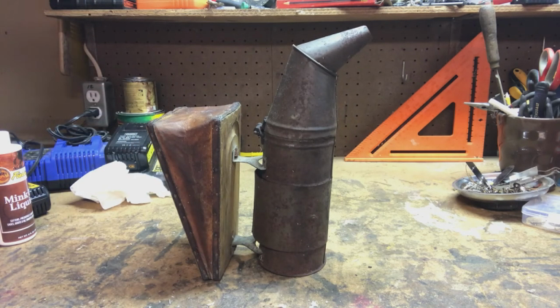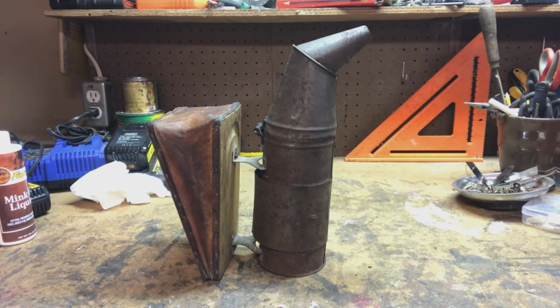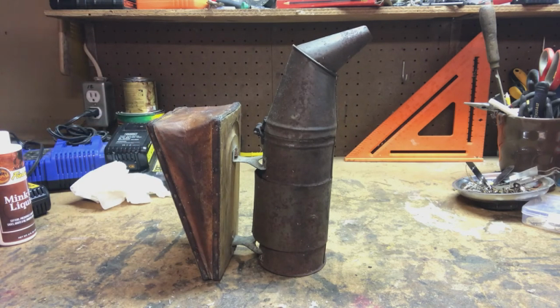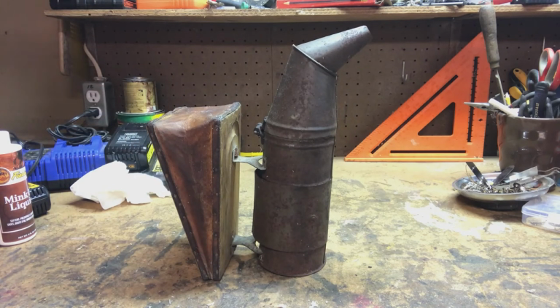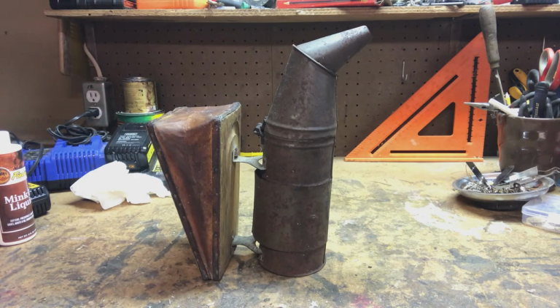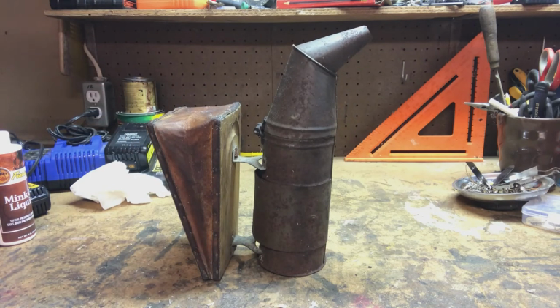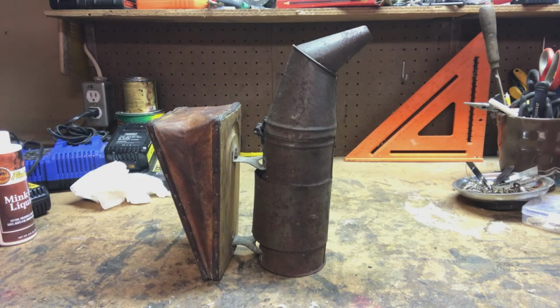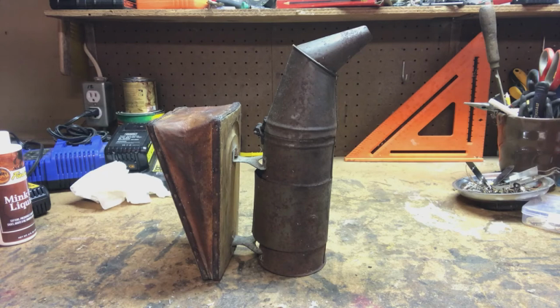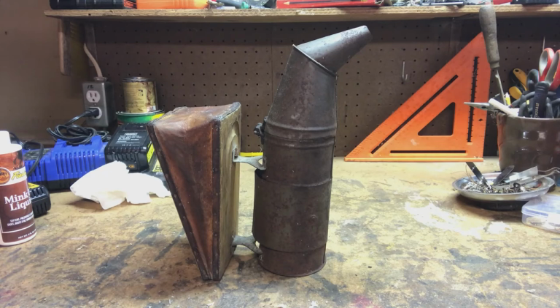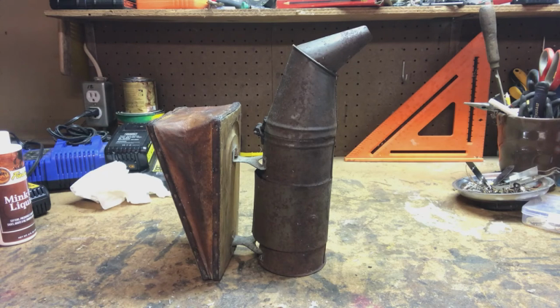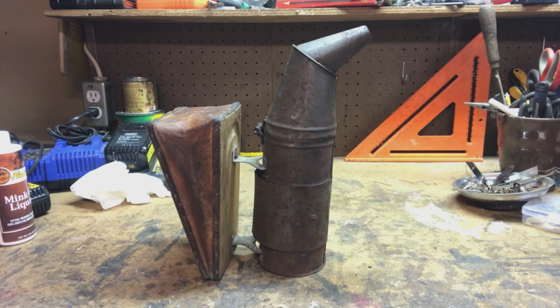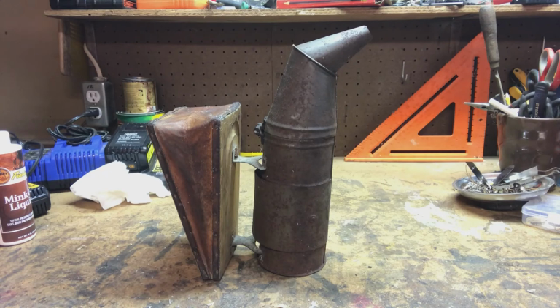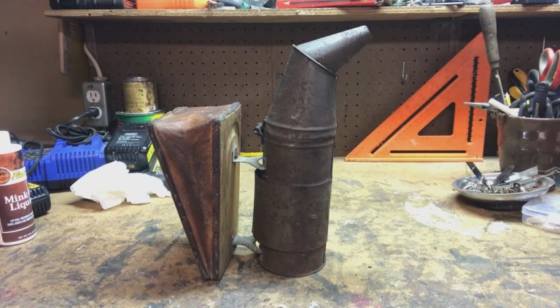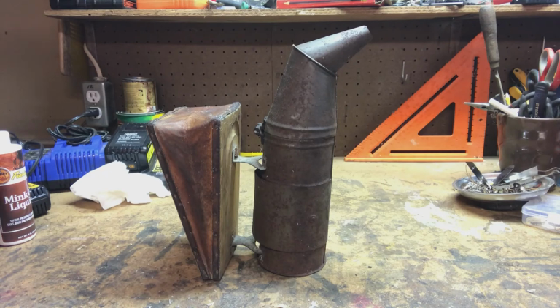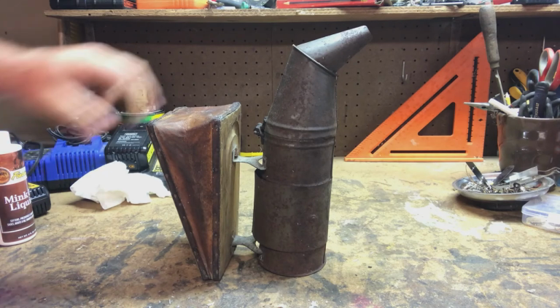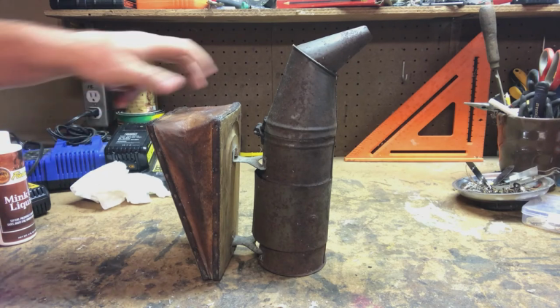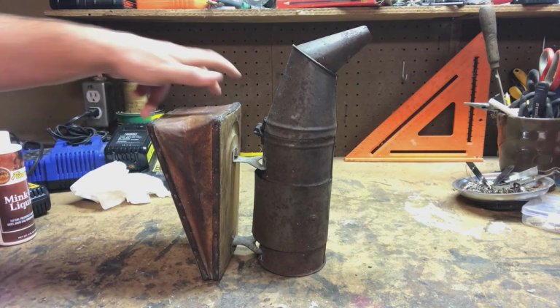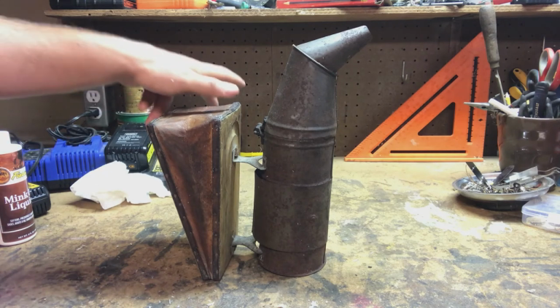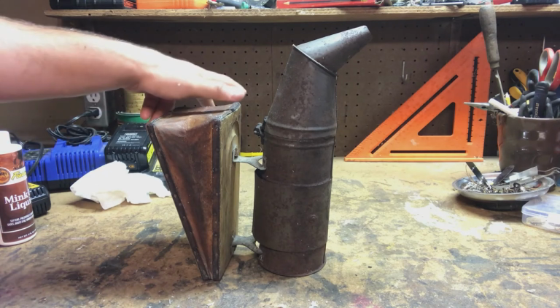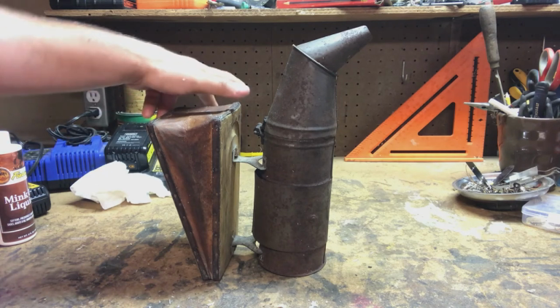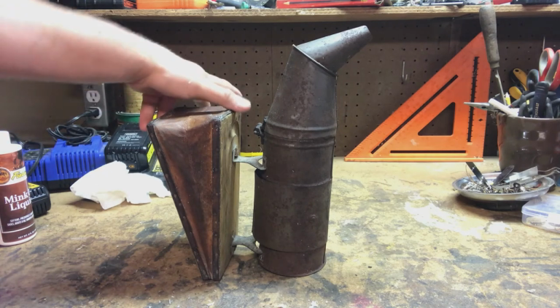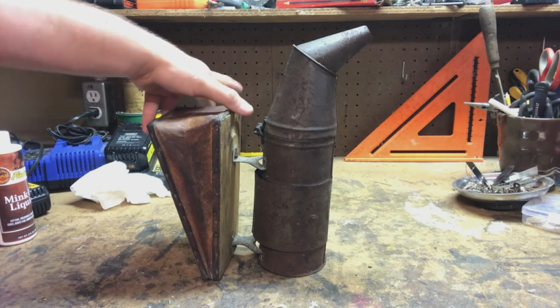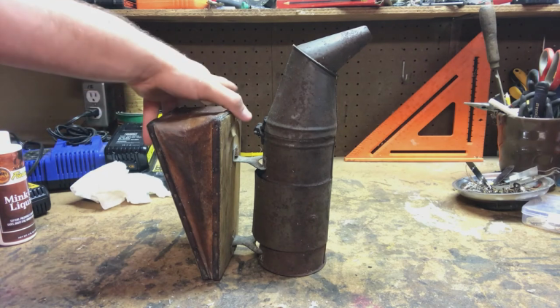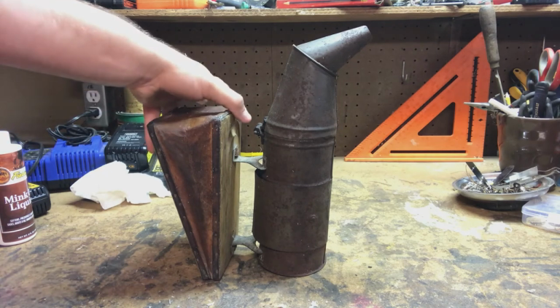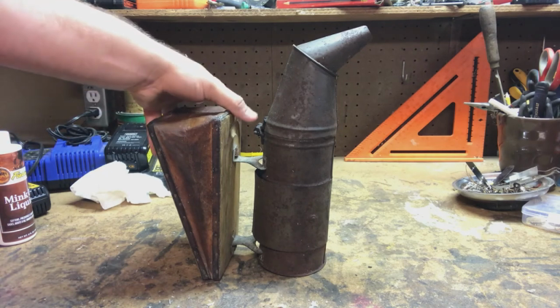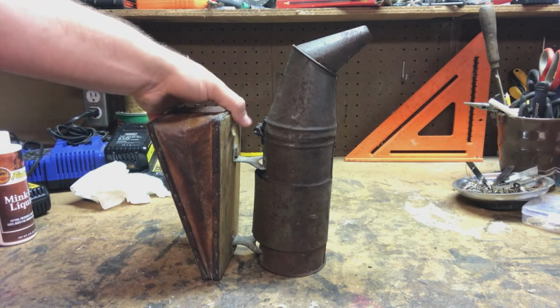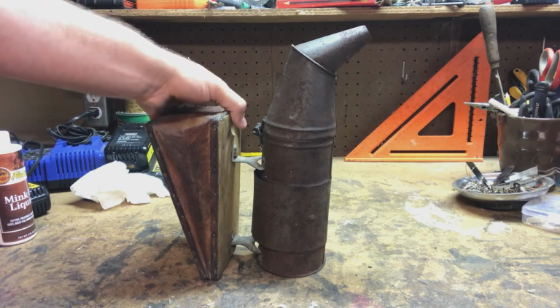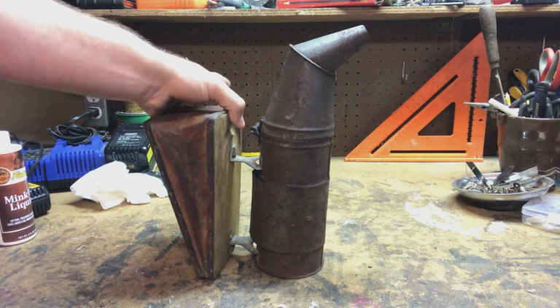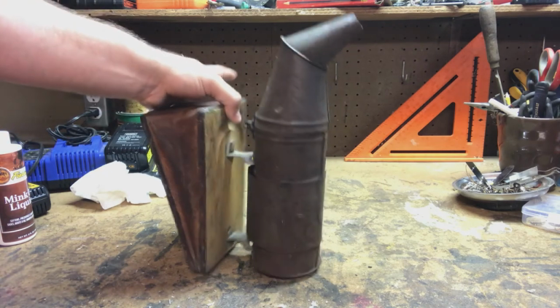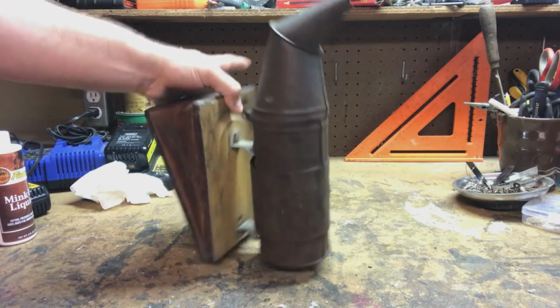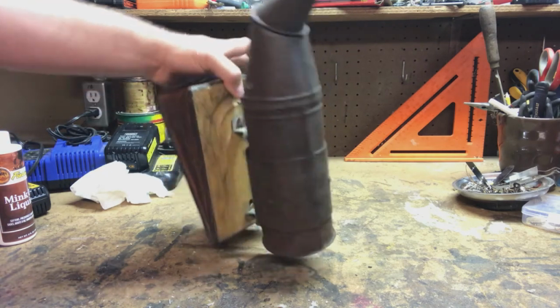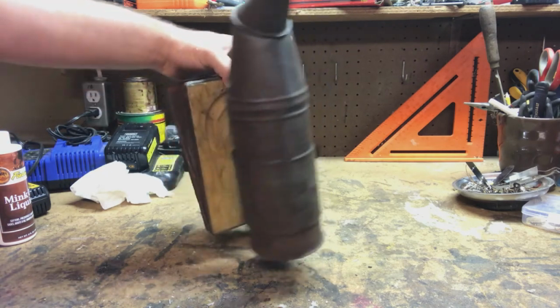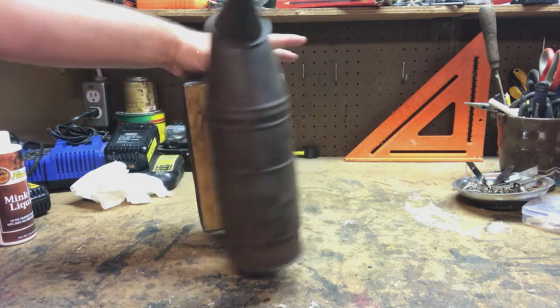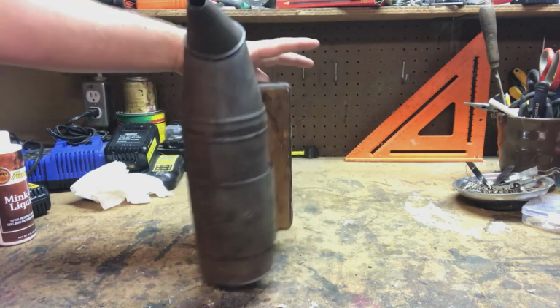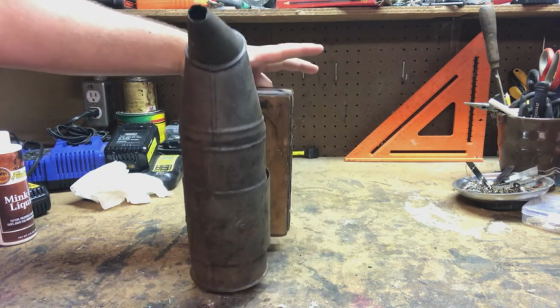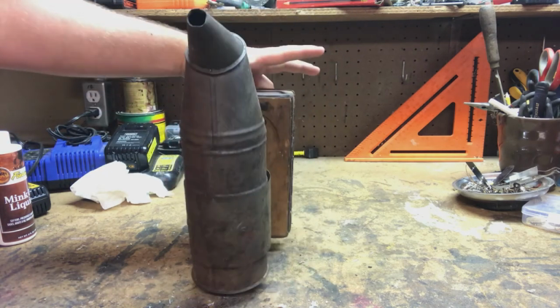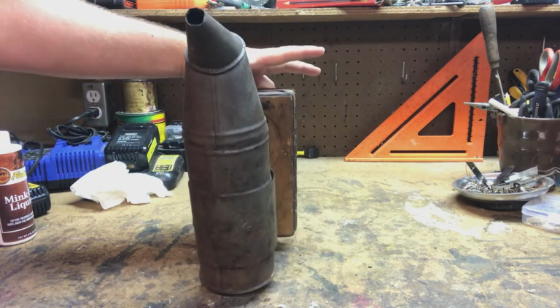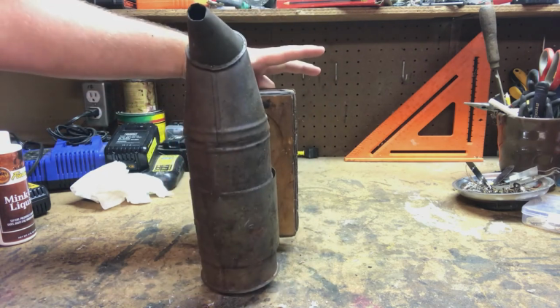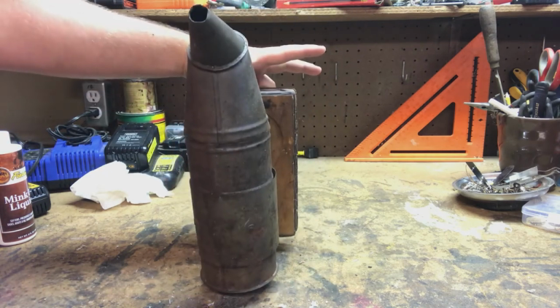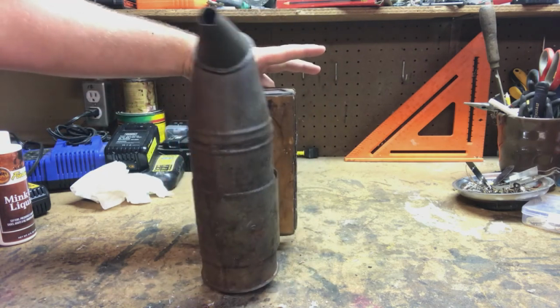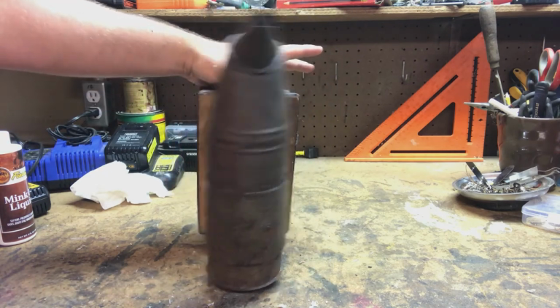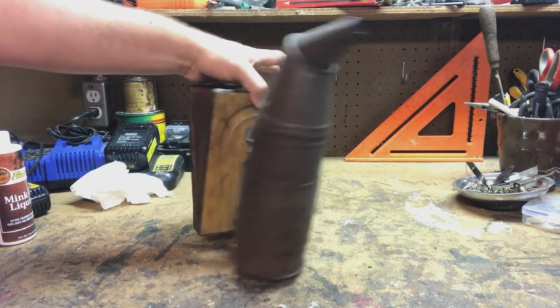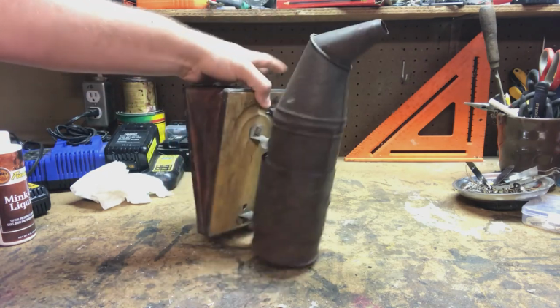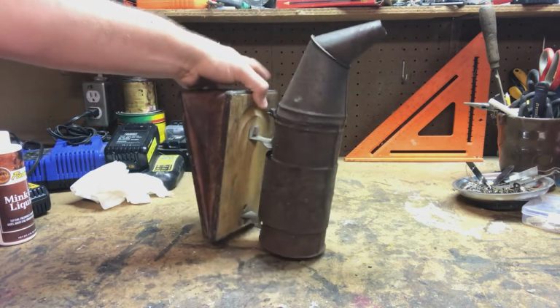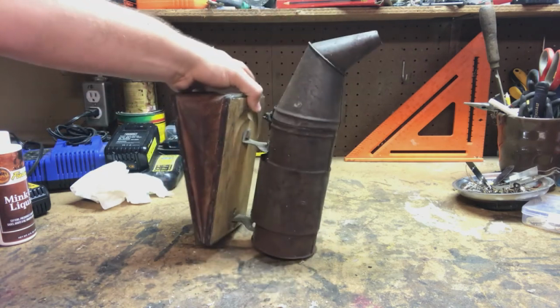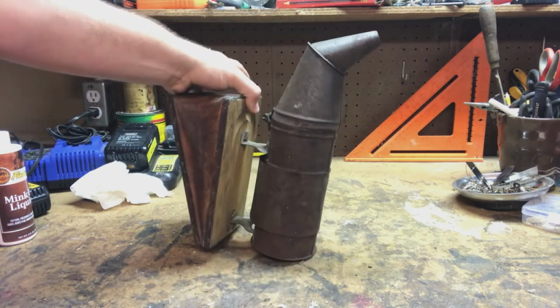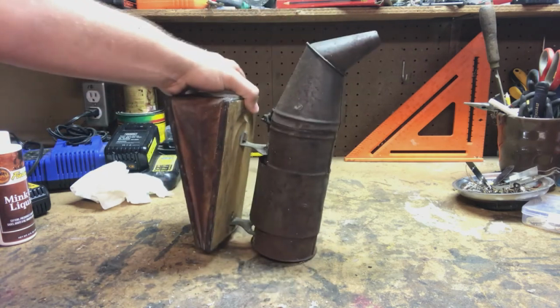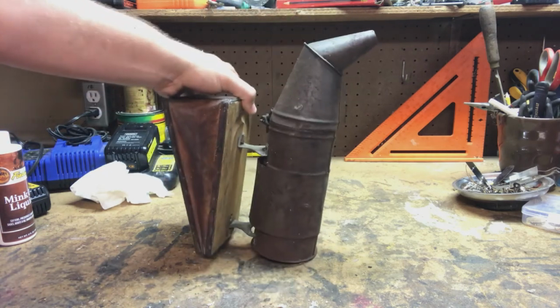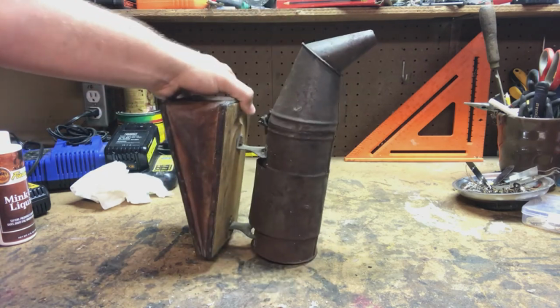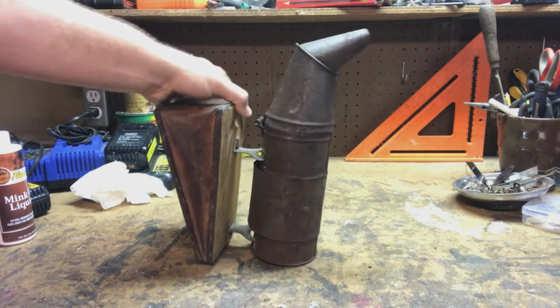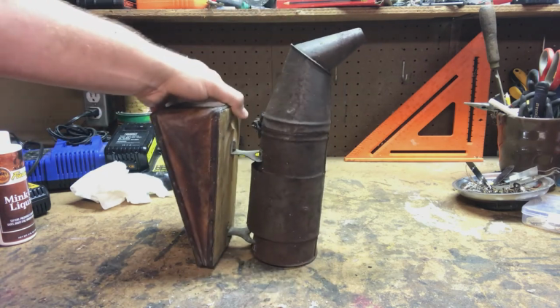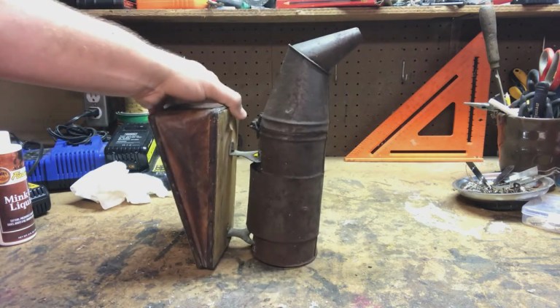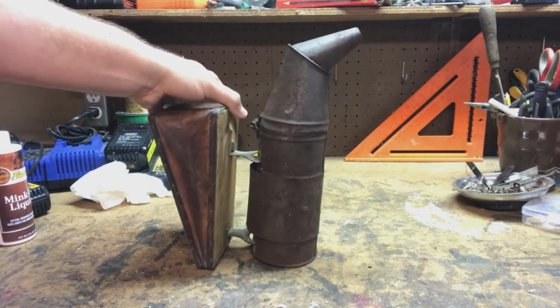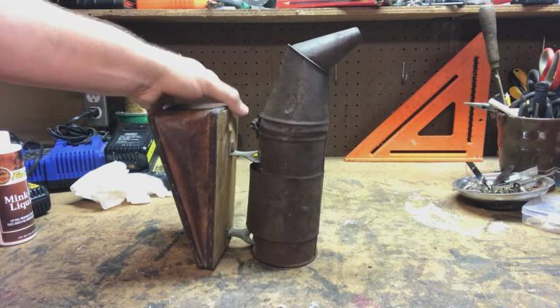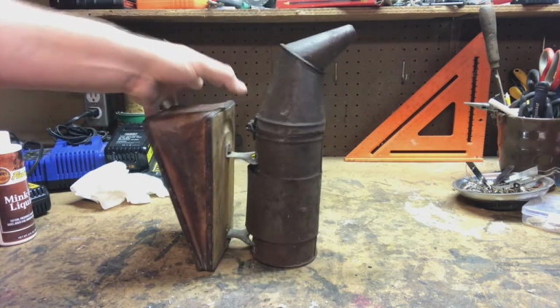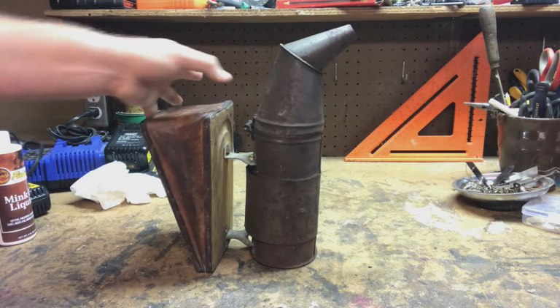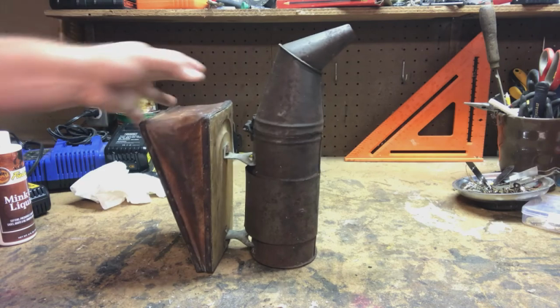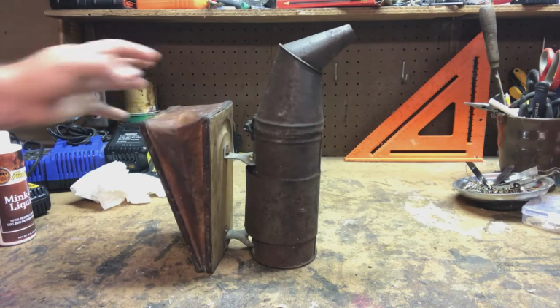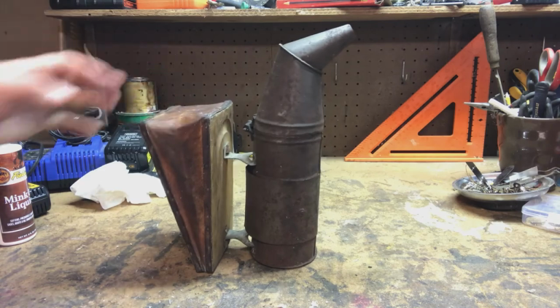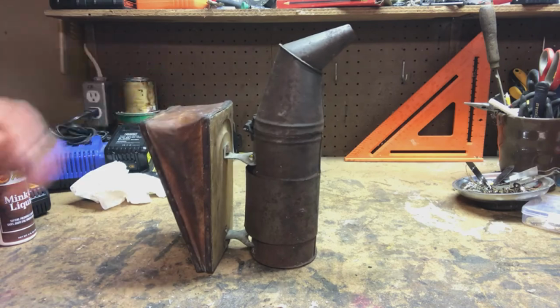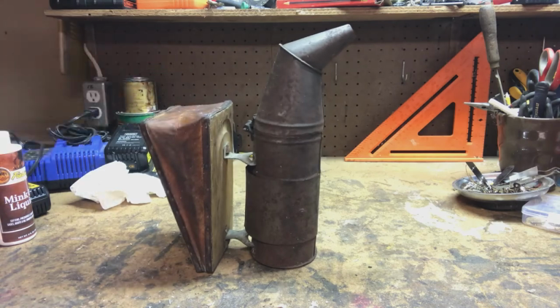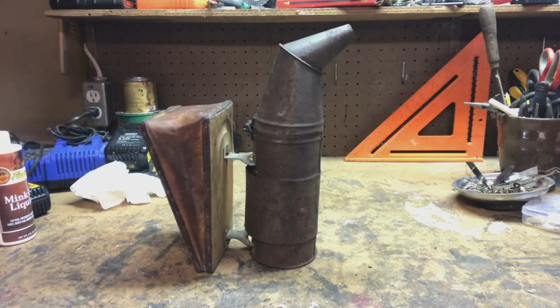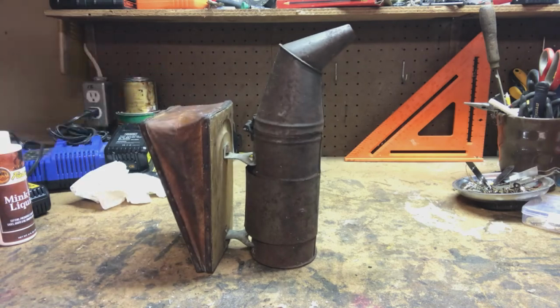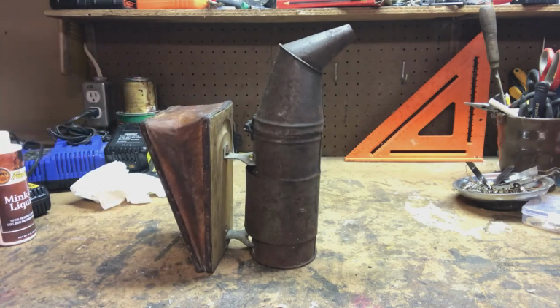And for all you collectors out there, once again, Corneal Smoker. Thank you for watching.